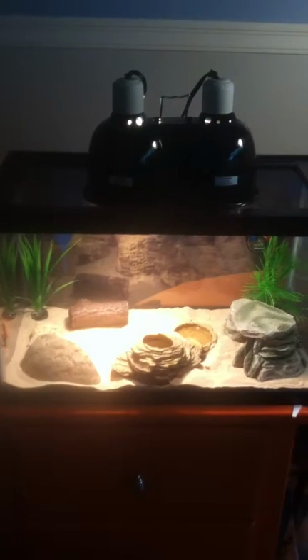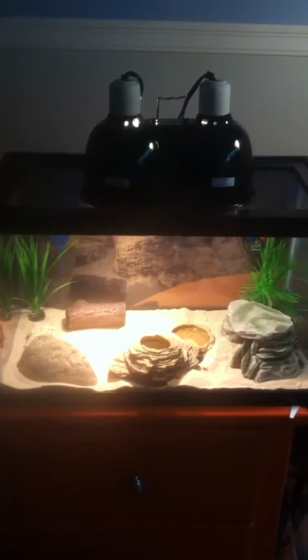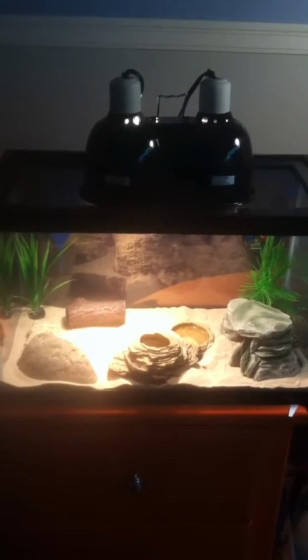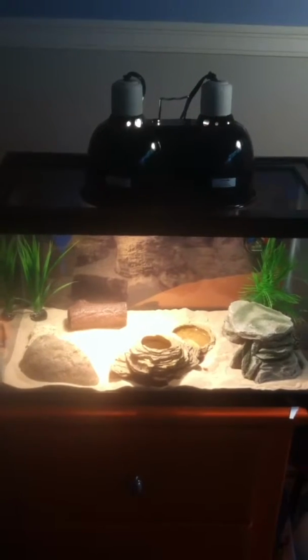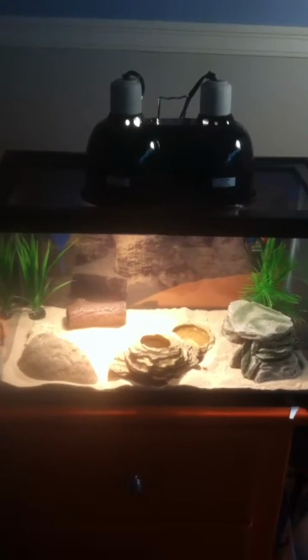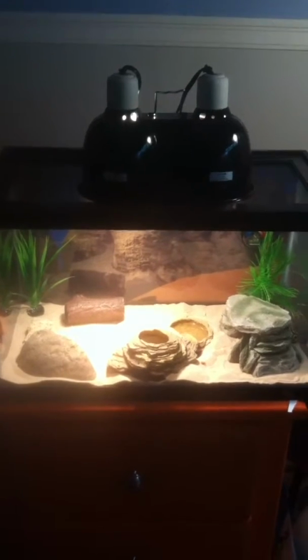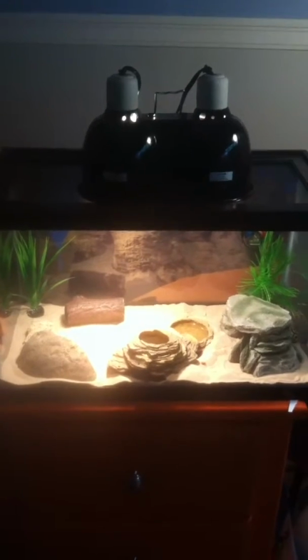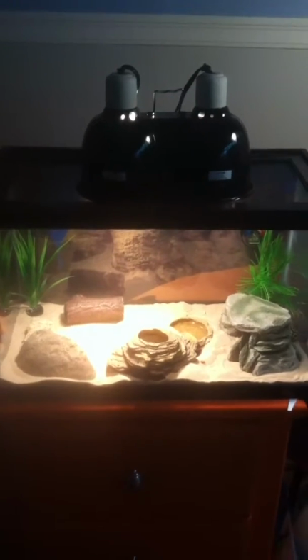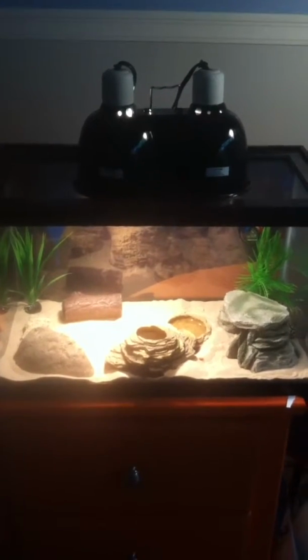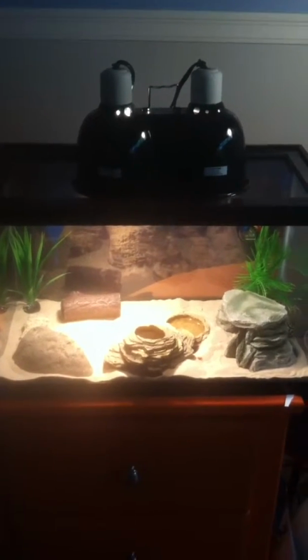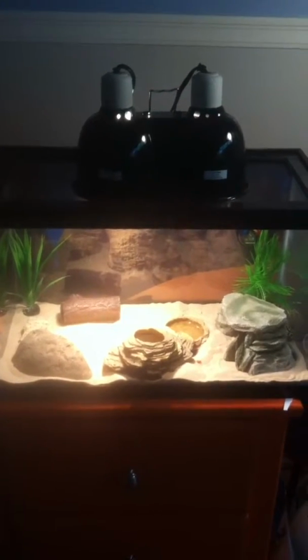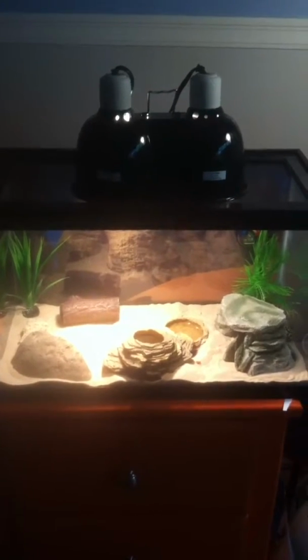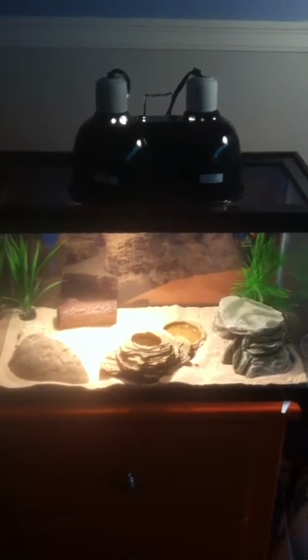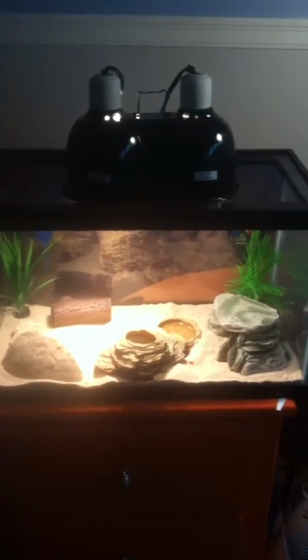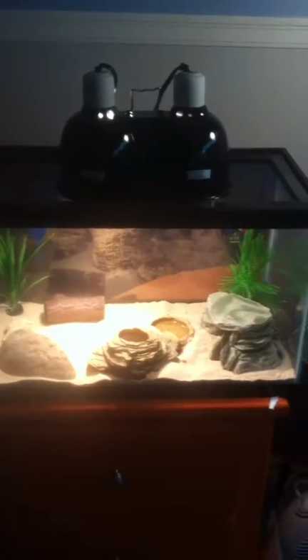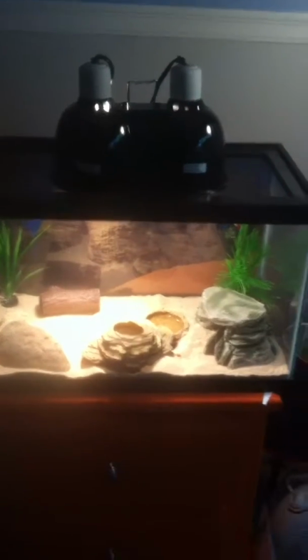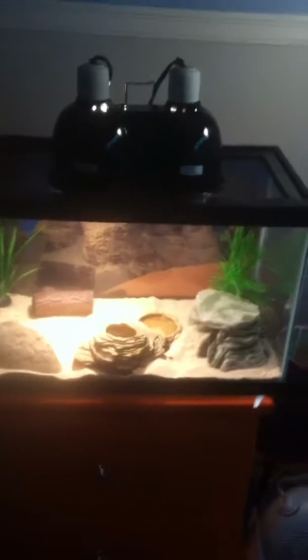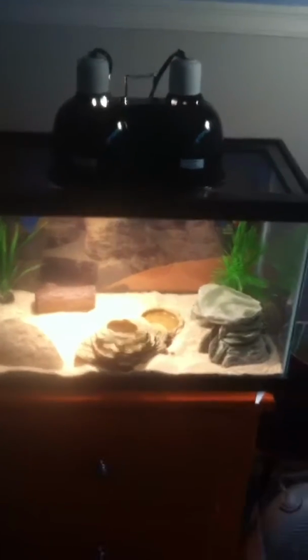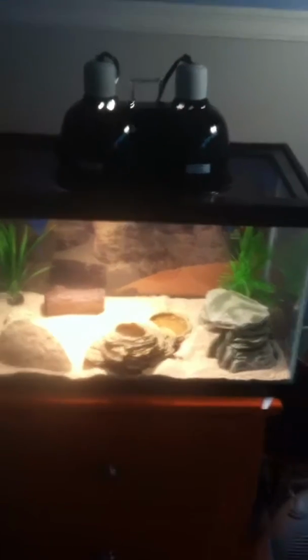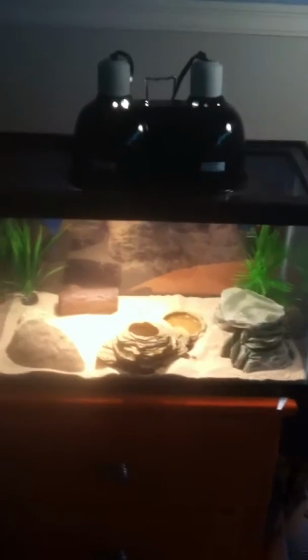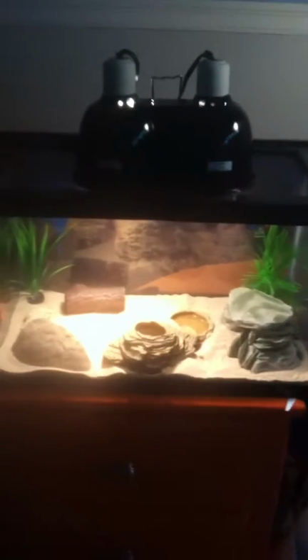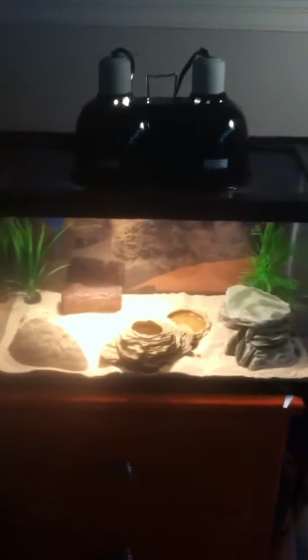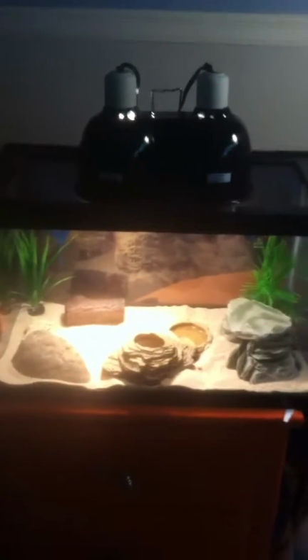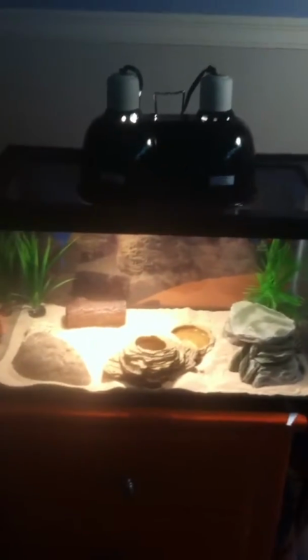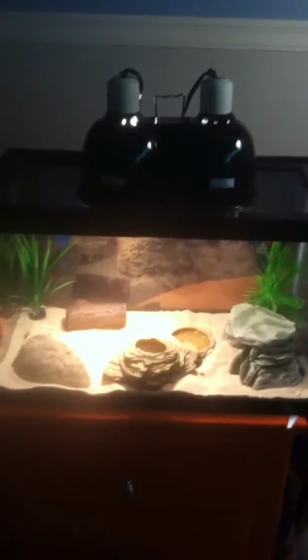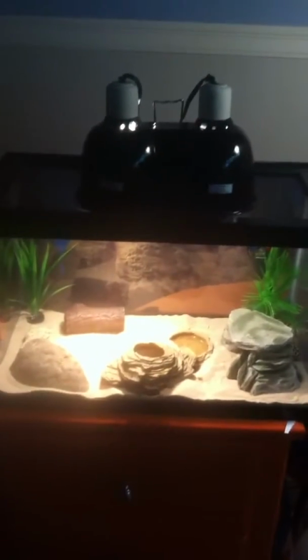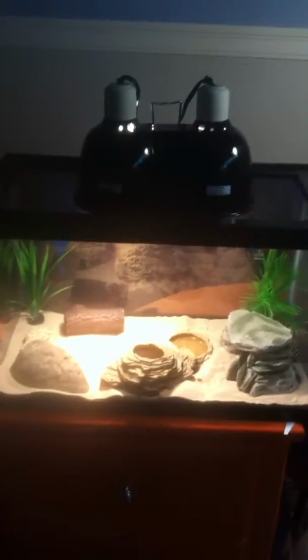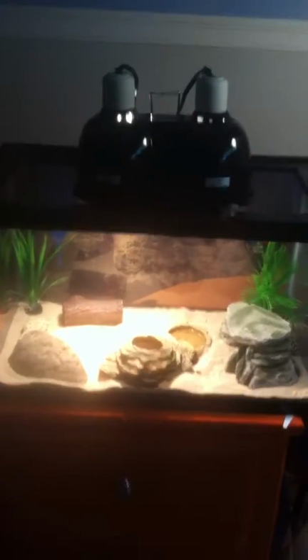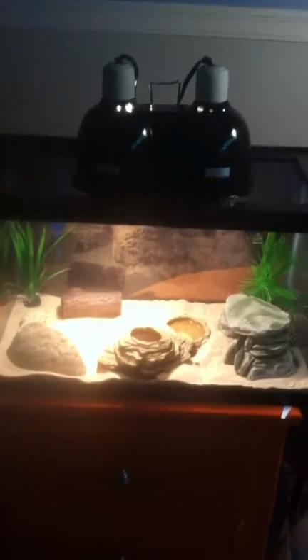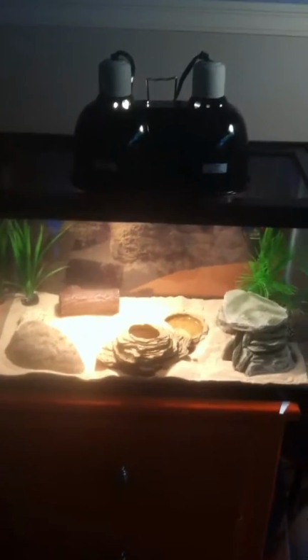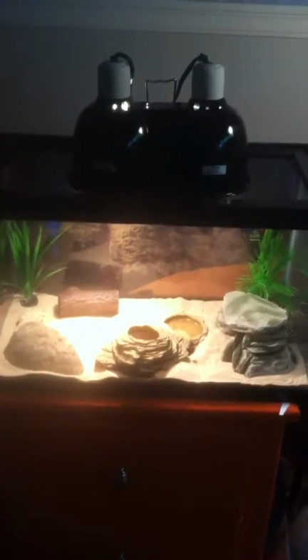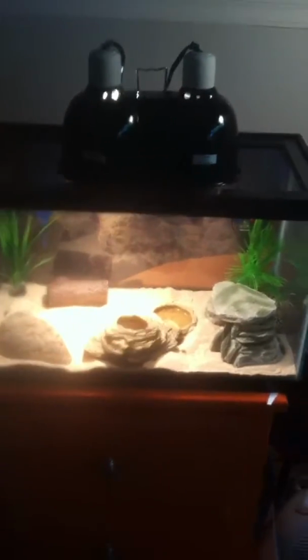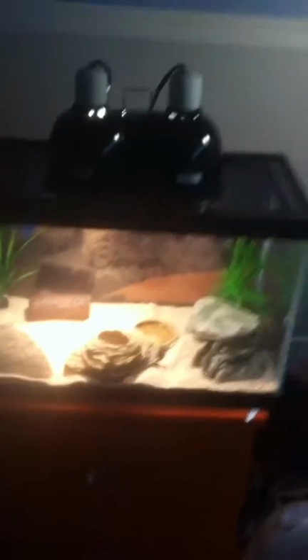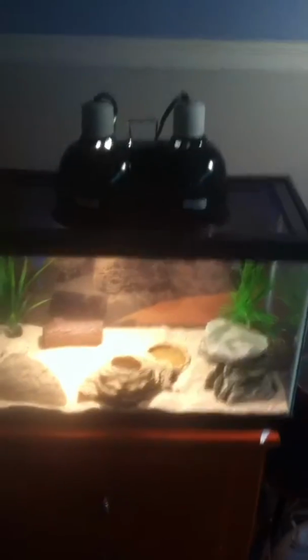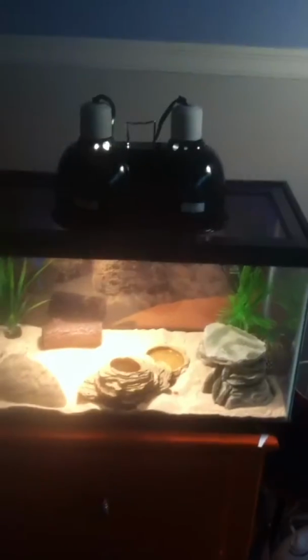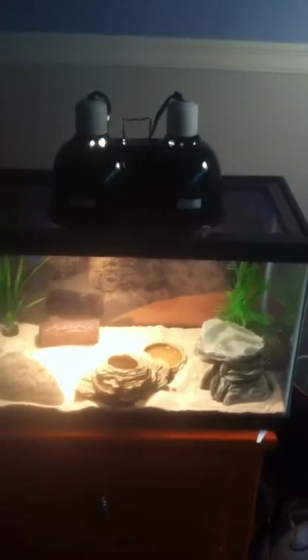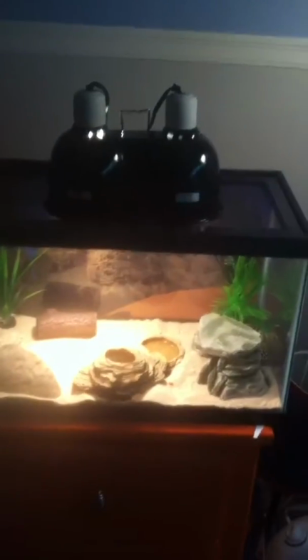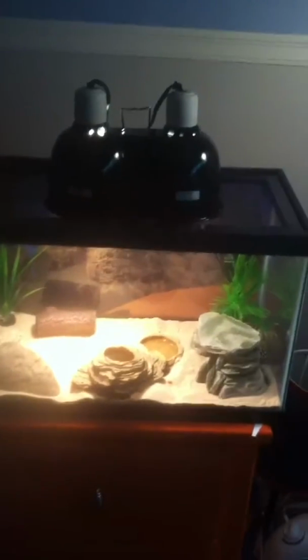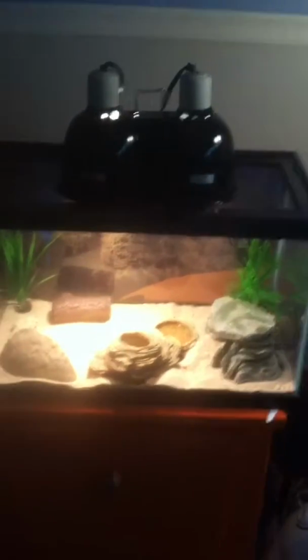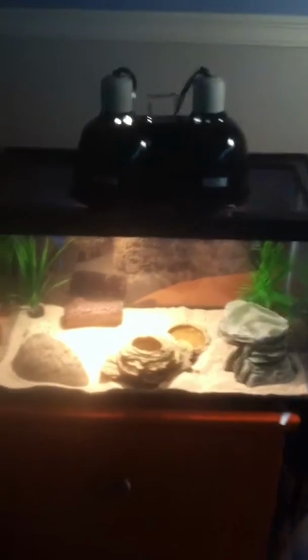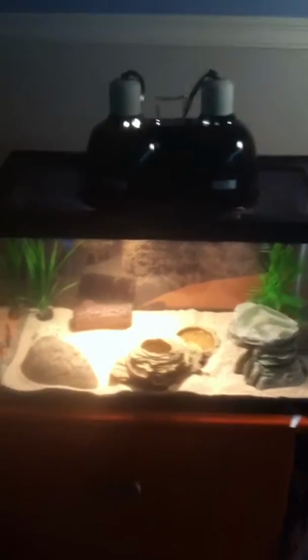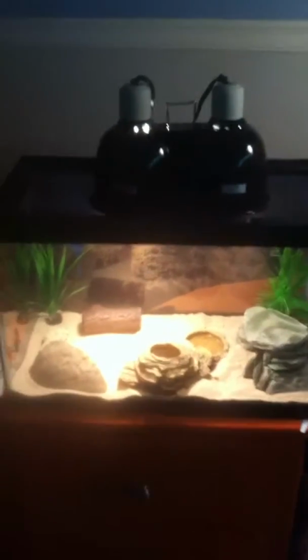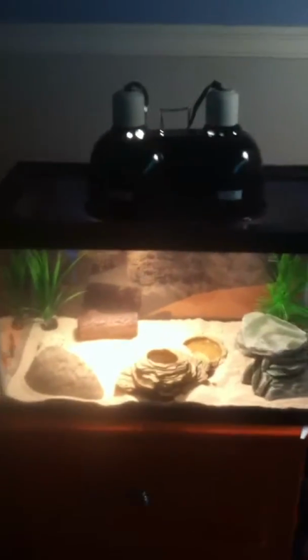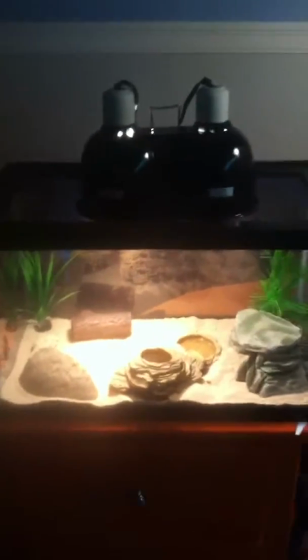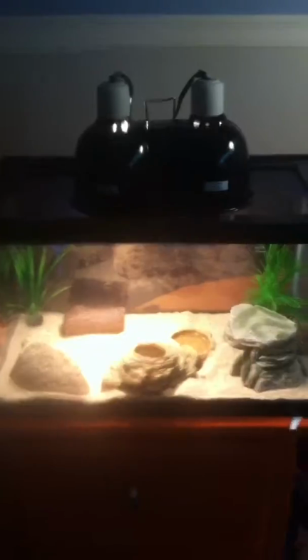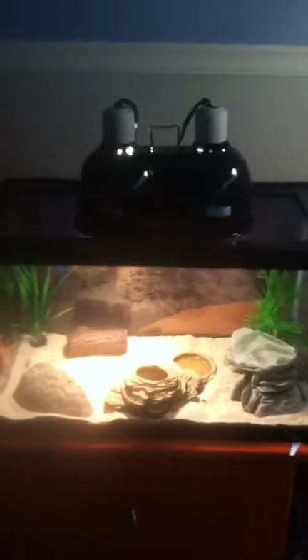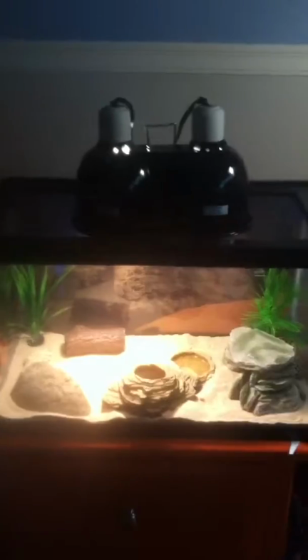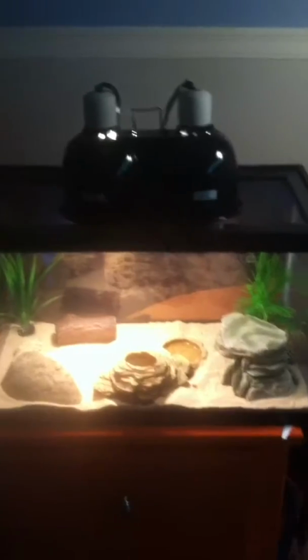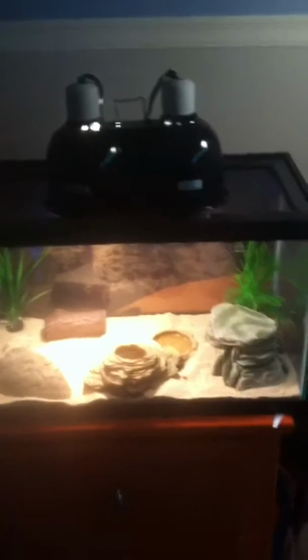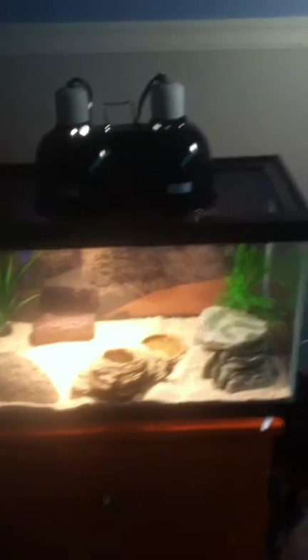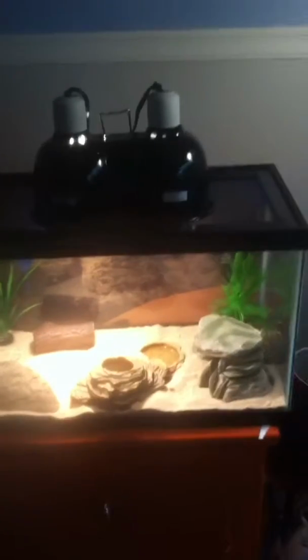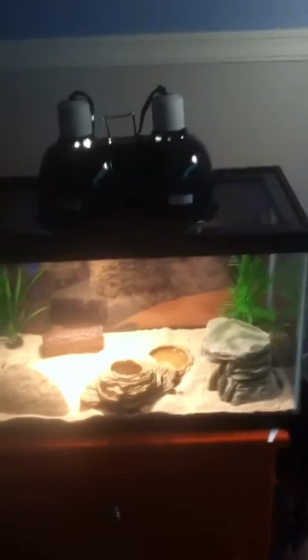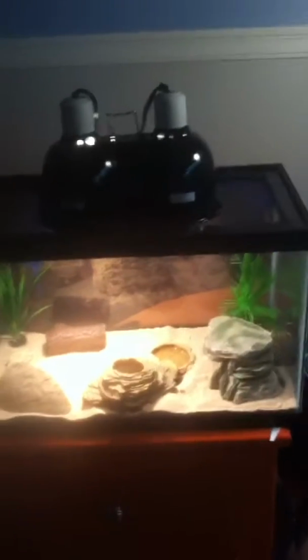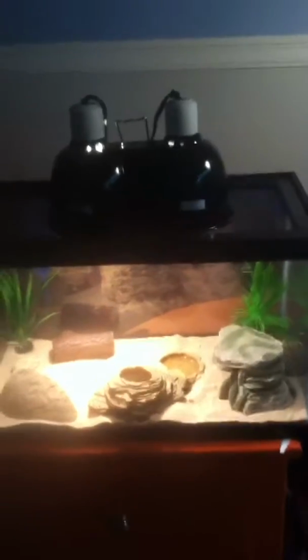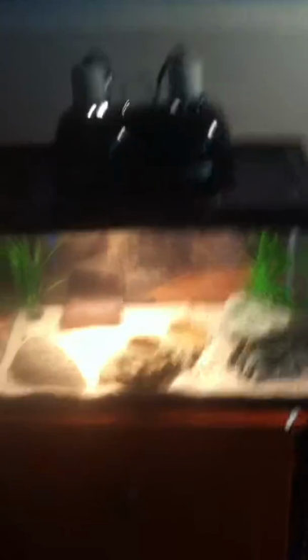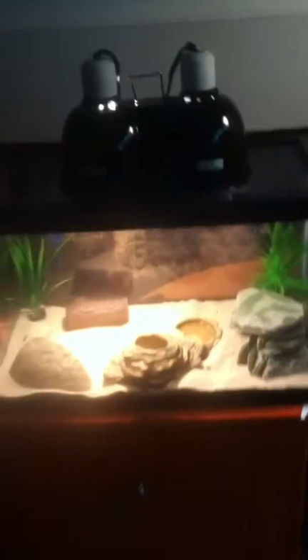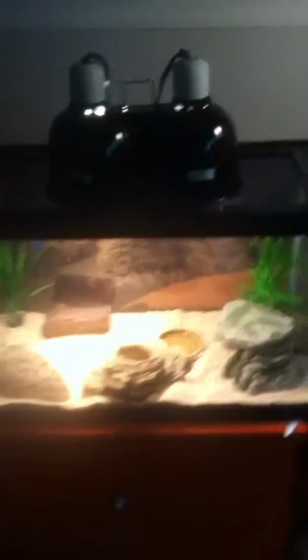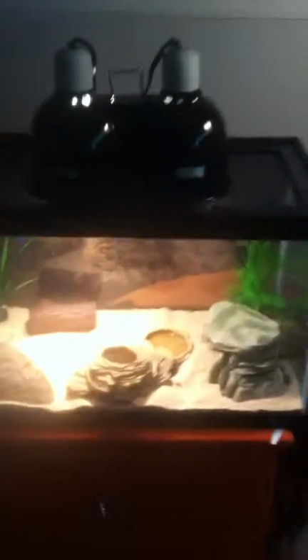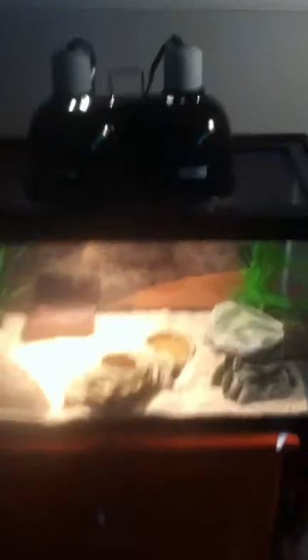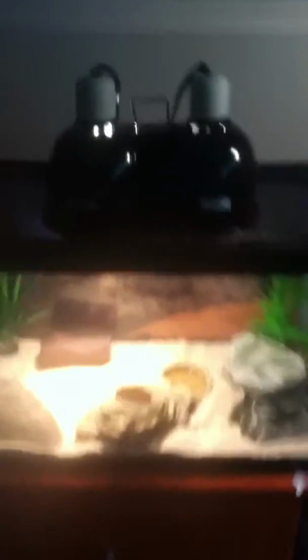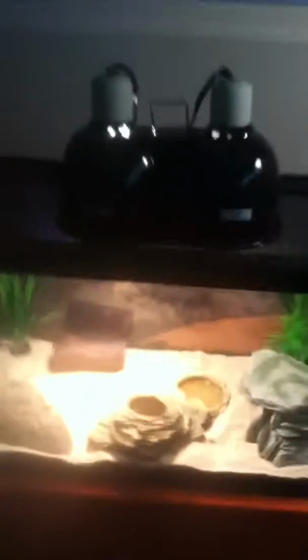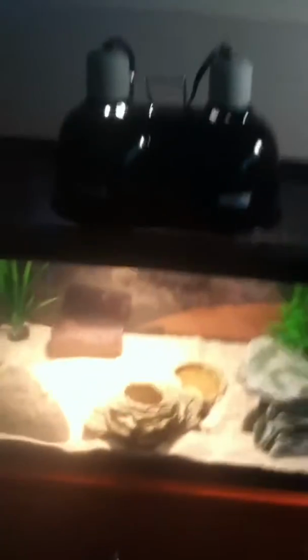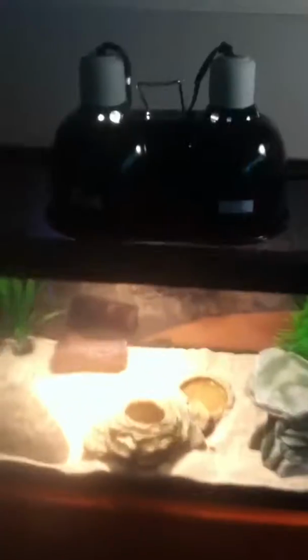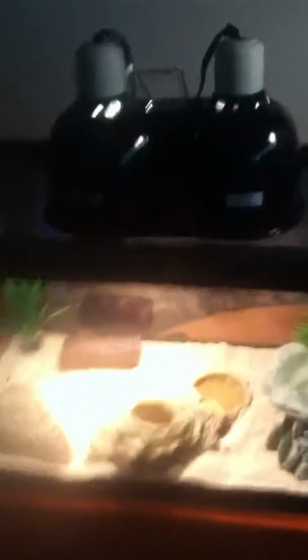Hey, what's up guys, today I'm going to be back for another reptile room tour. This time it'll be for April.